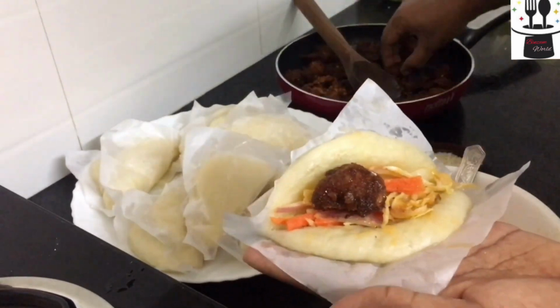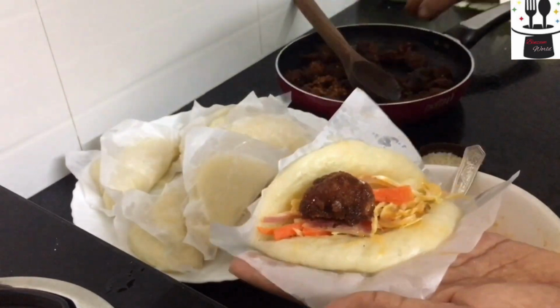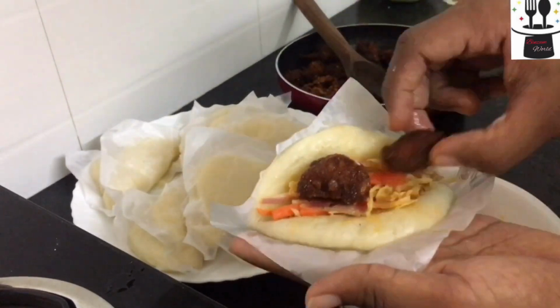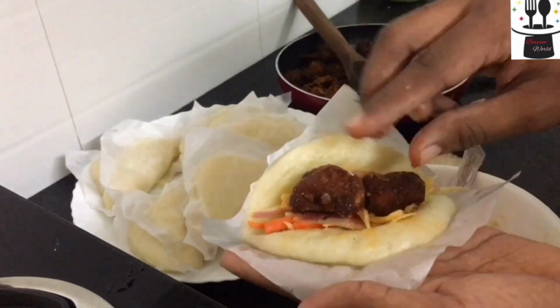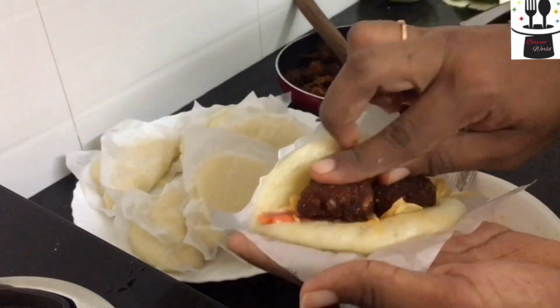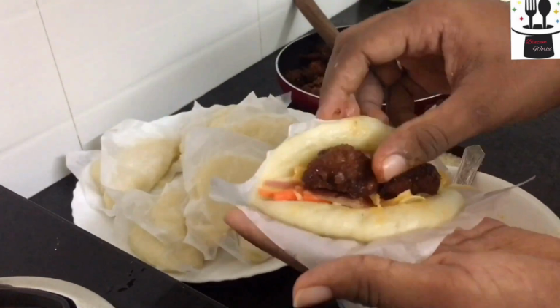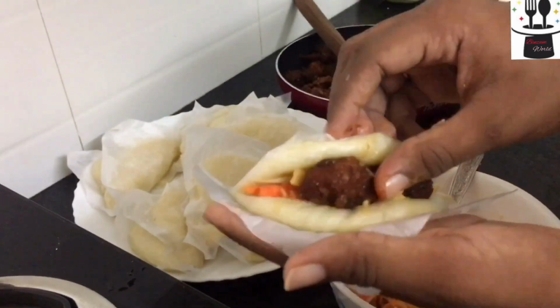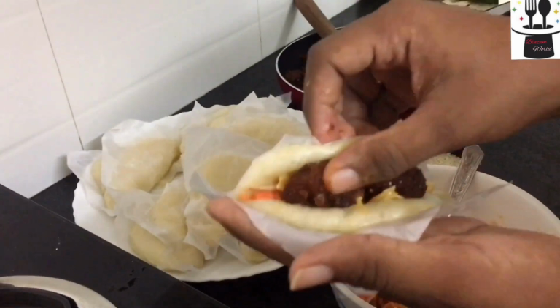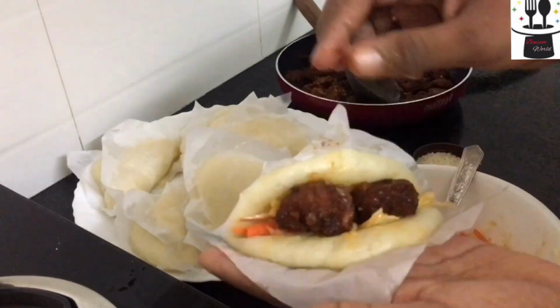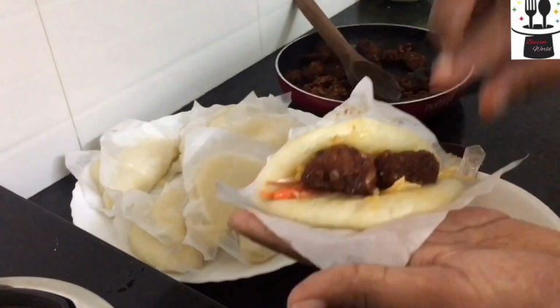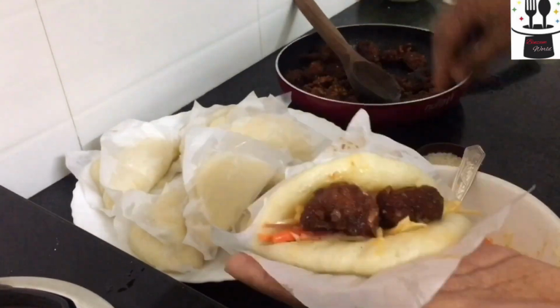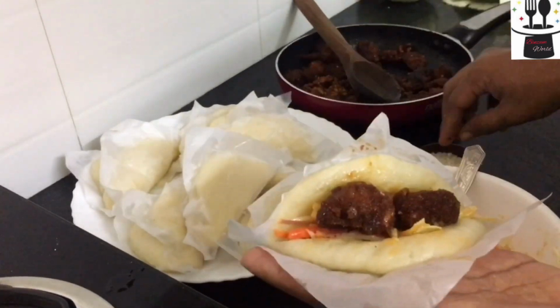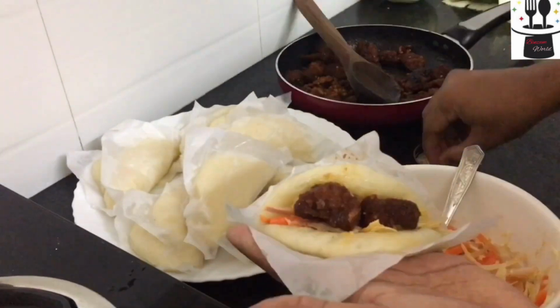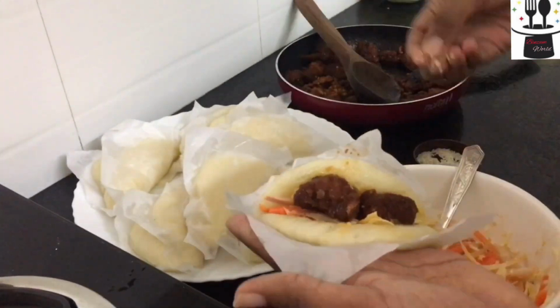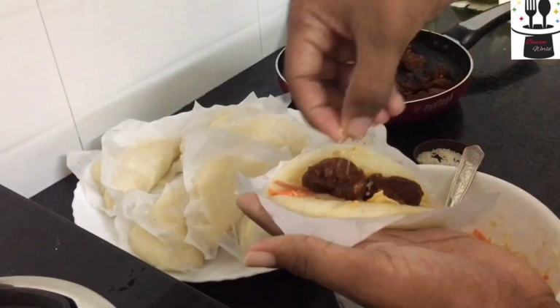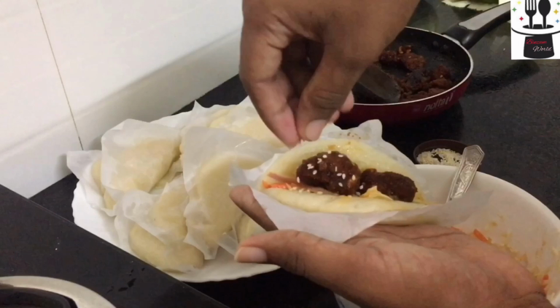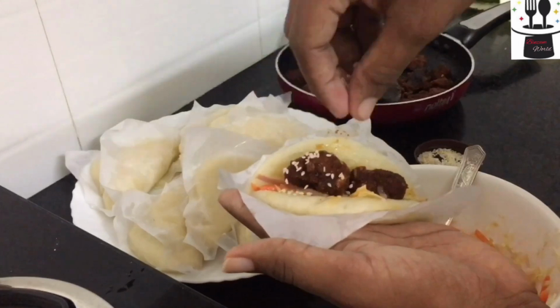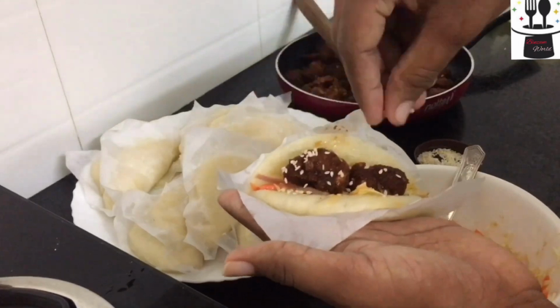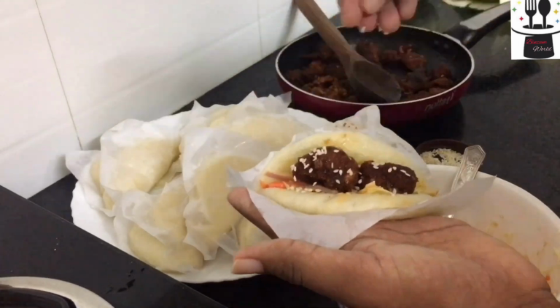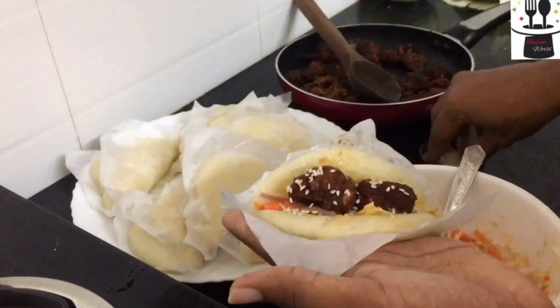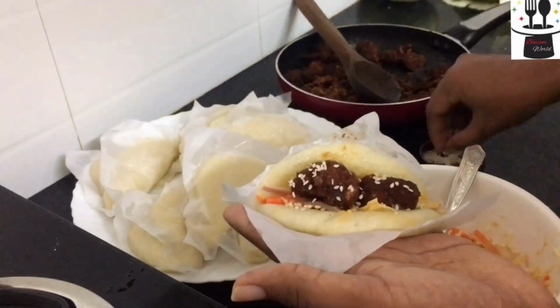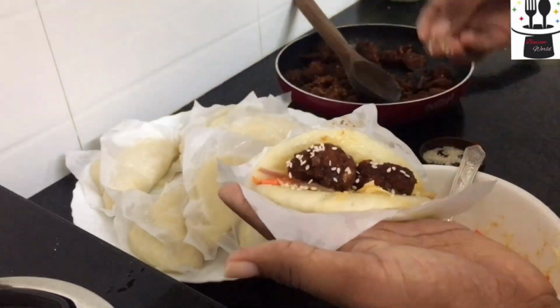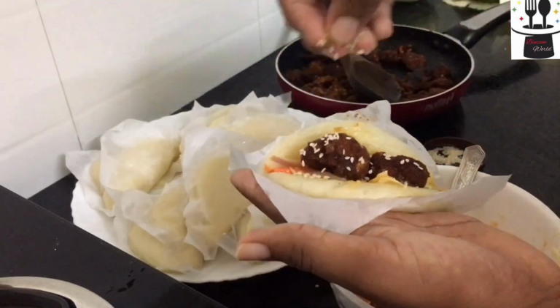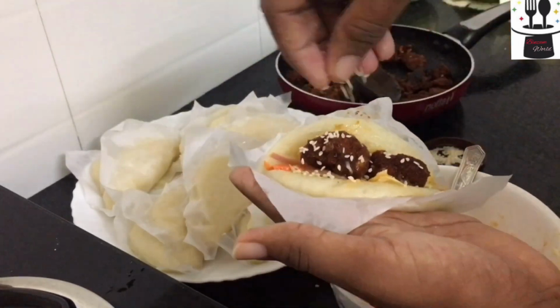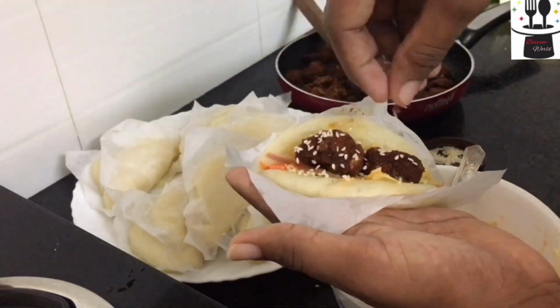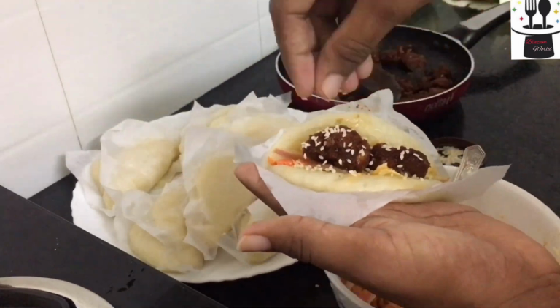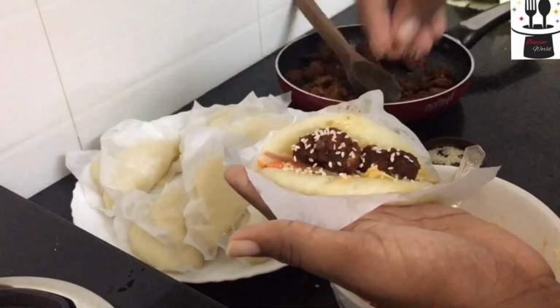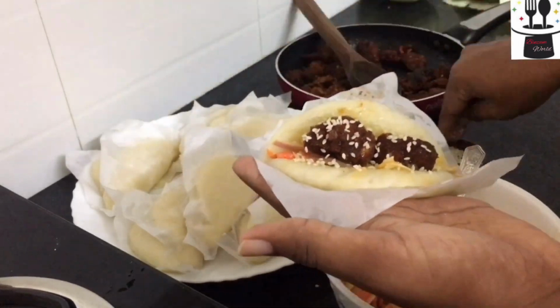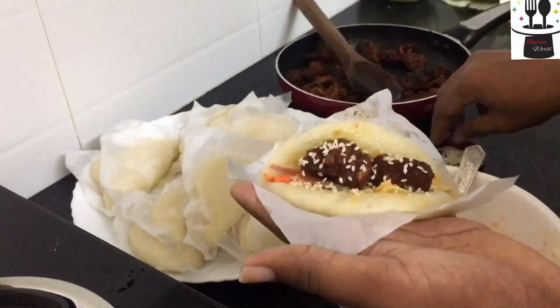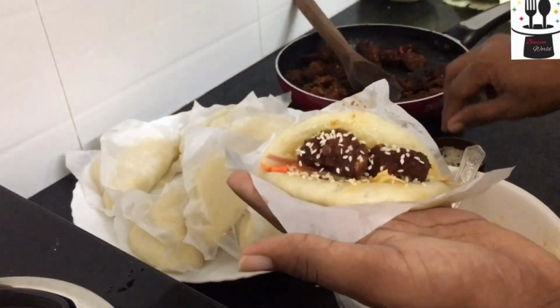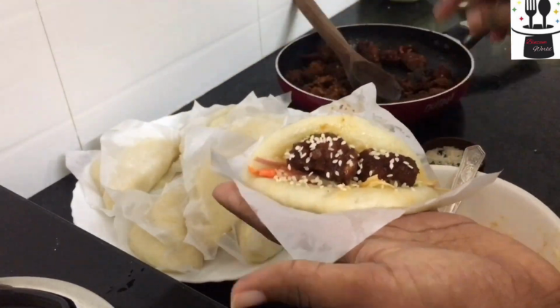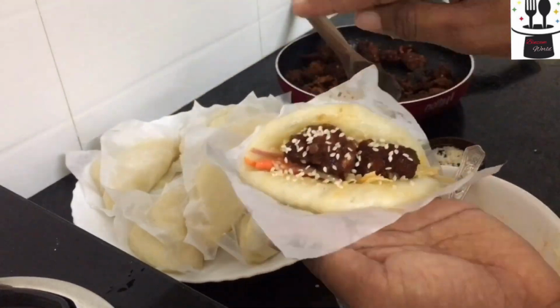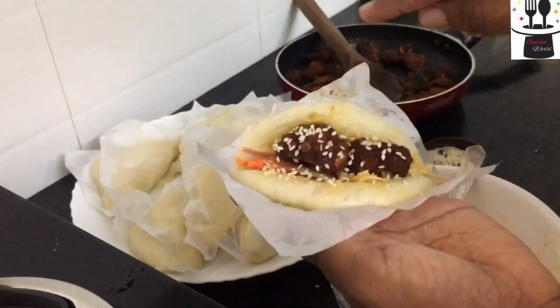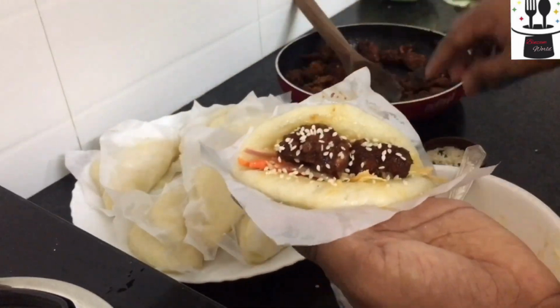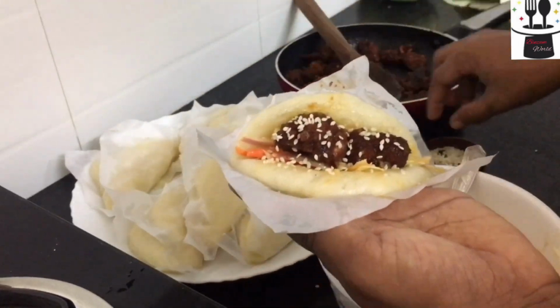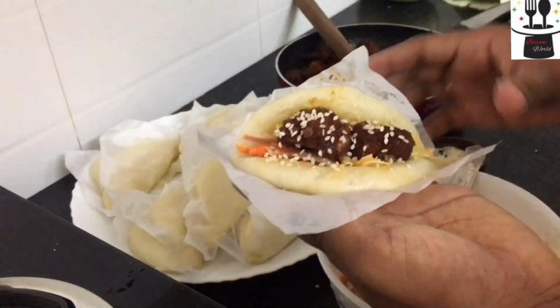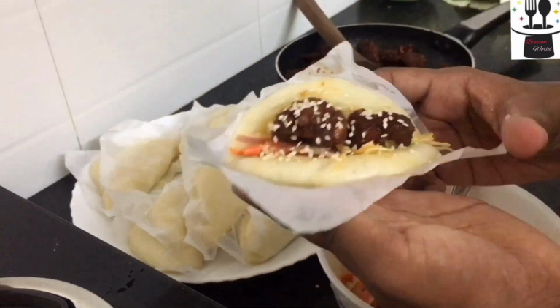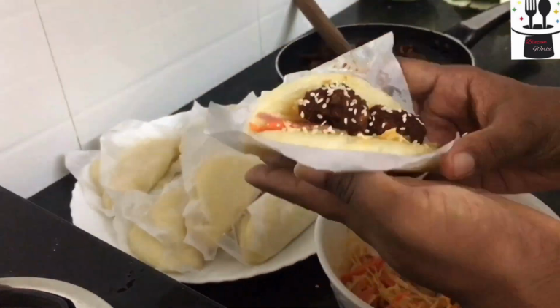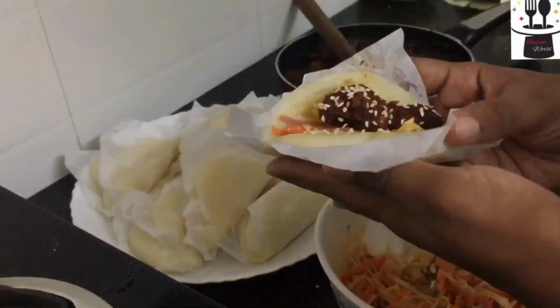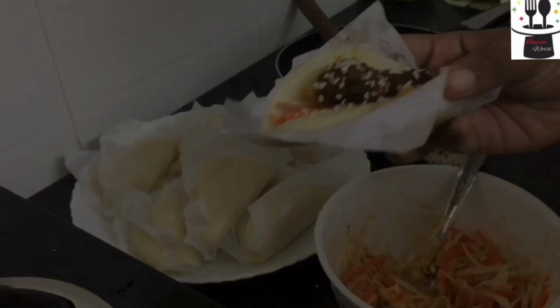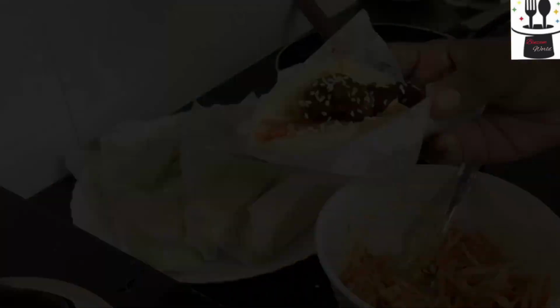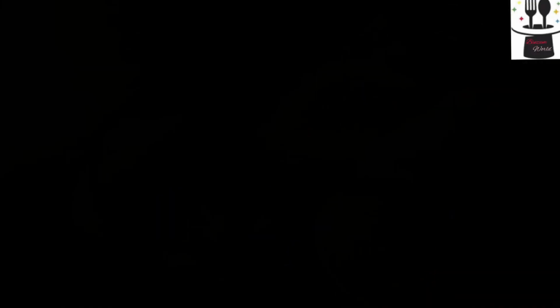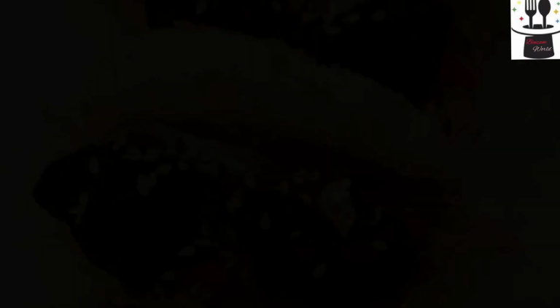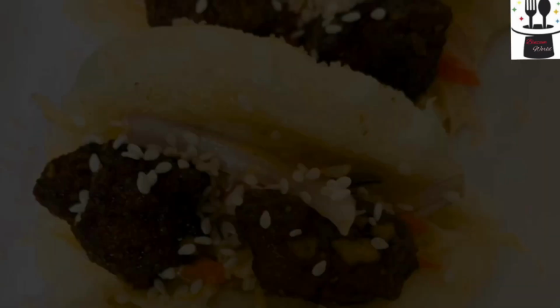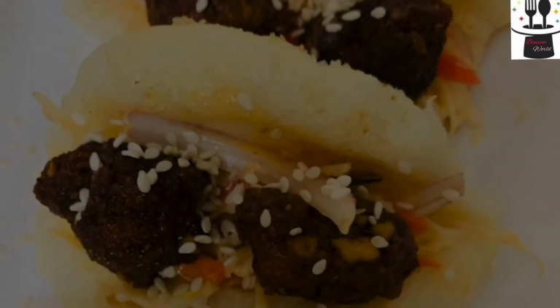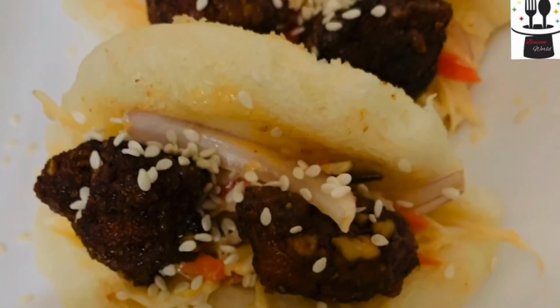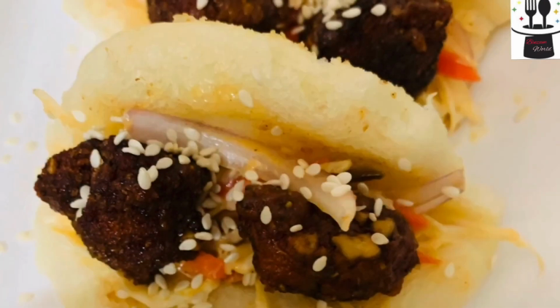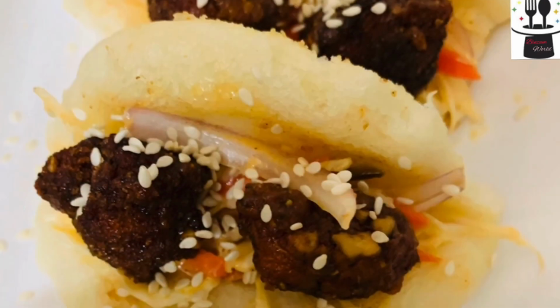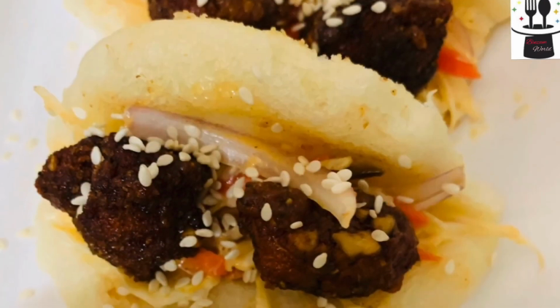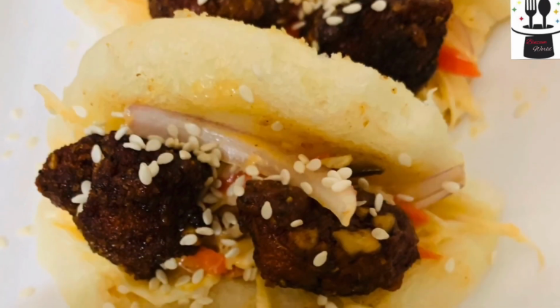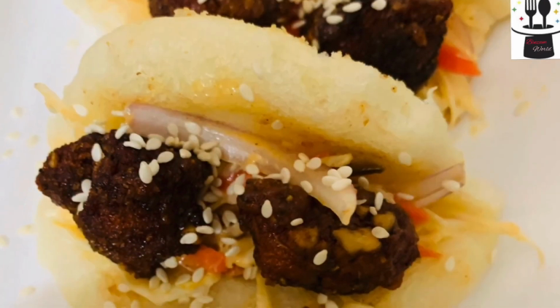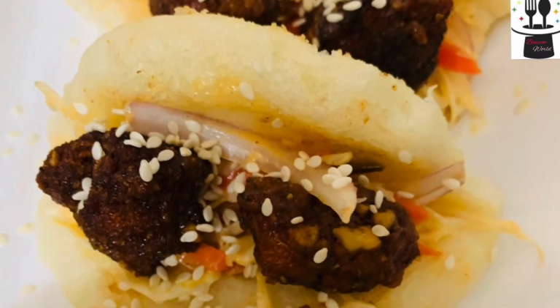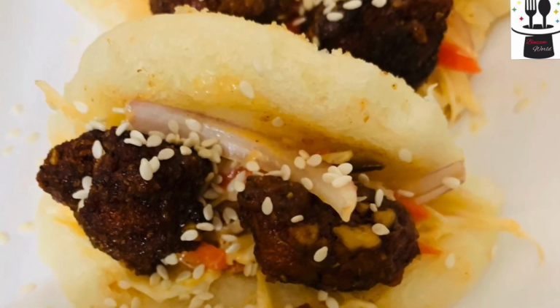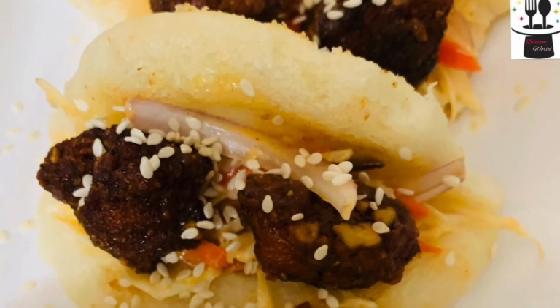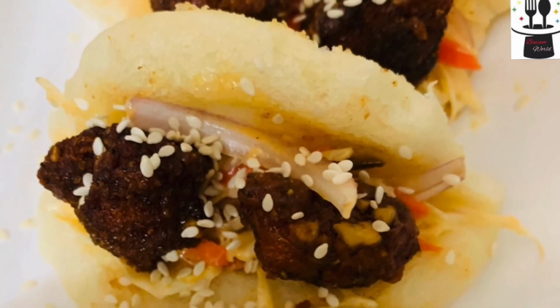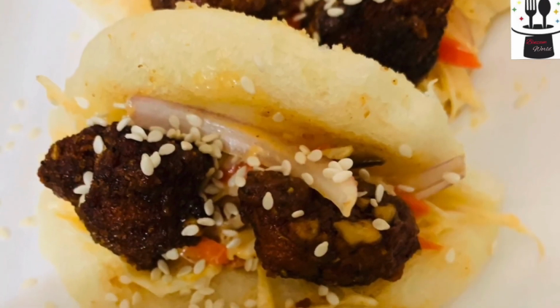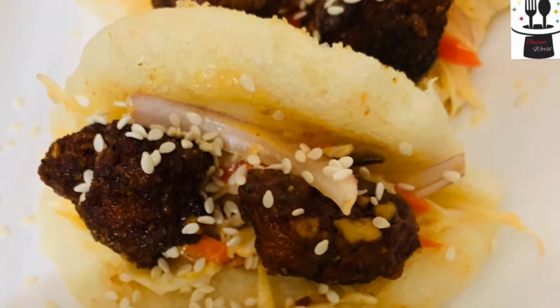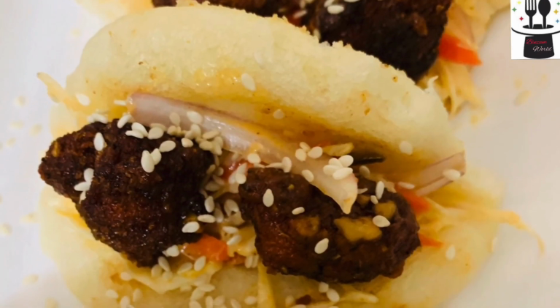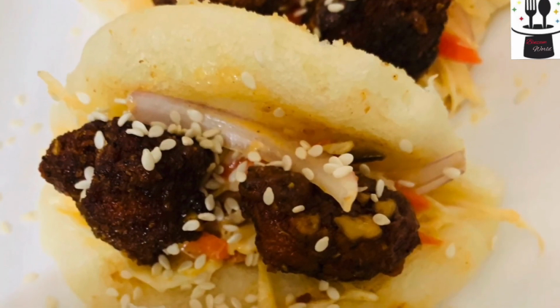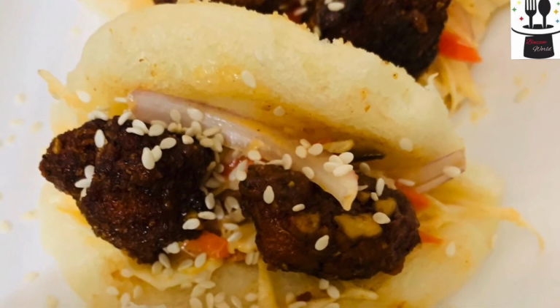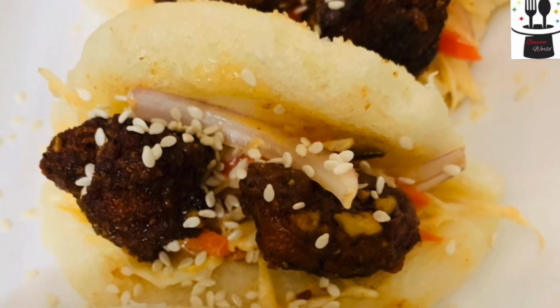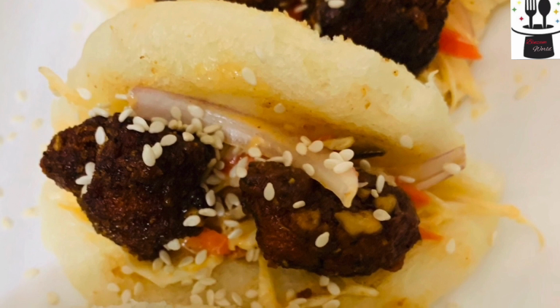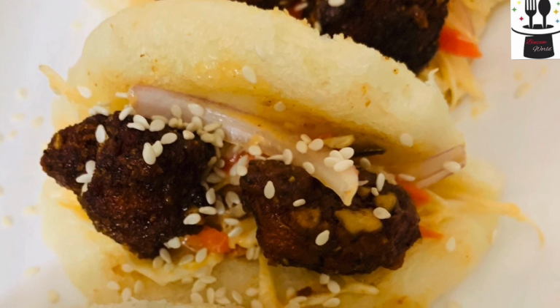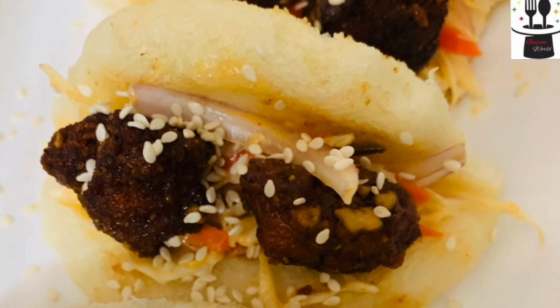I am ready to cook salad, mayonnaise and tangy chicken. If you are watching this video, don't forget to subscribe.